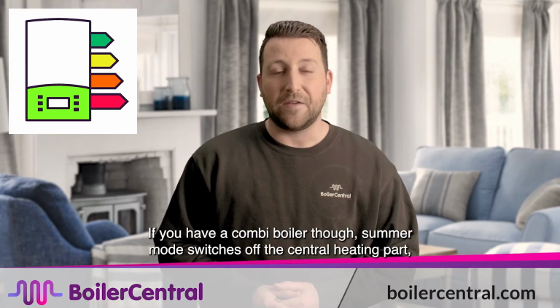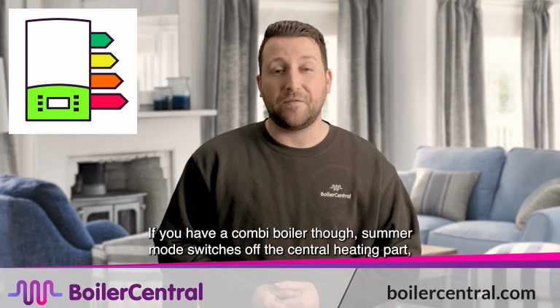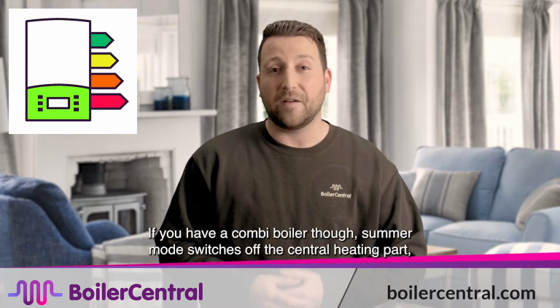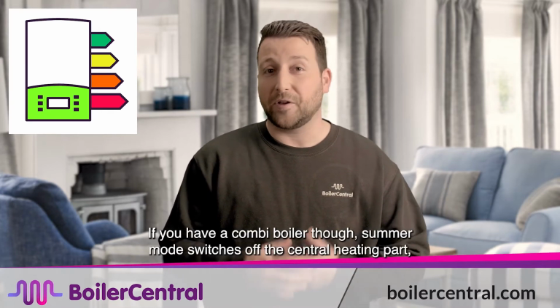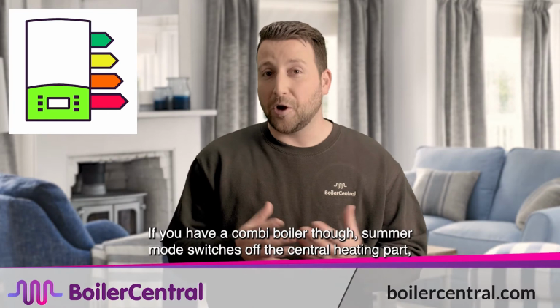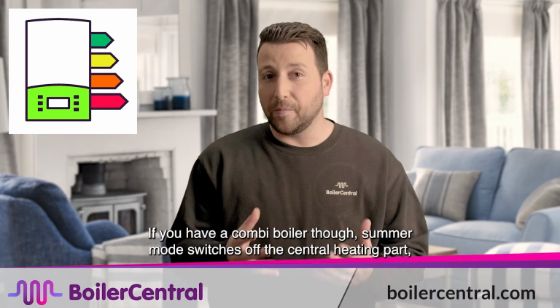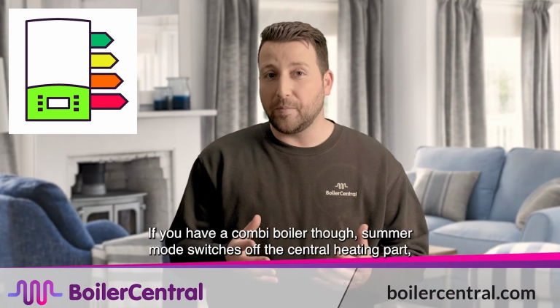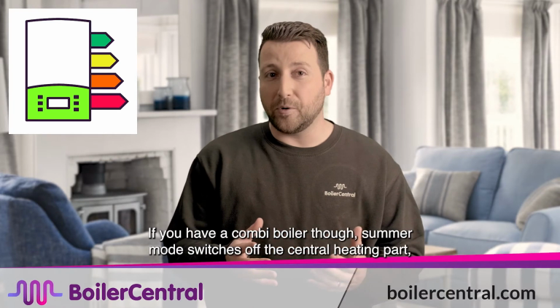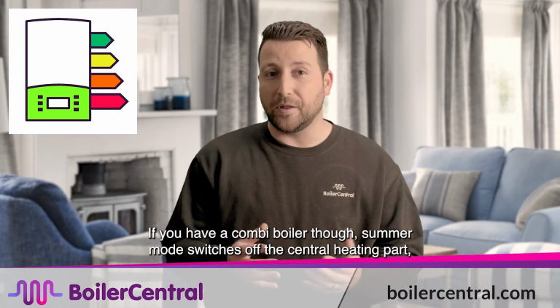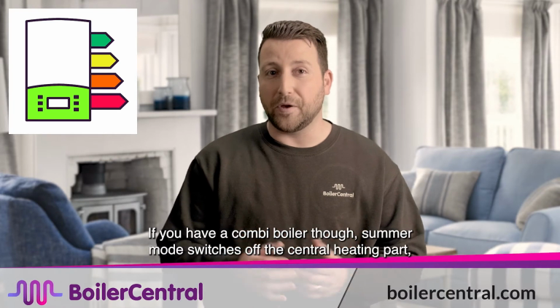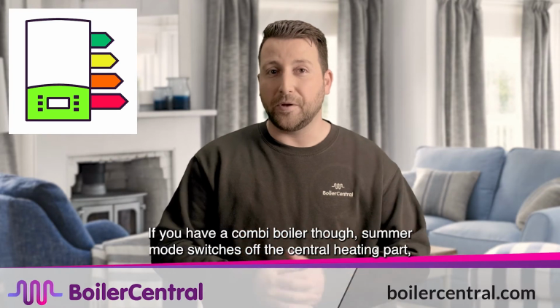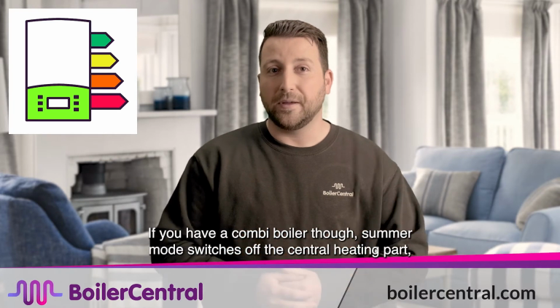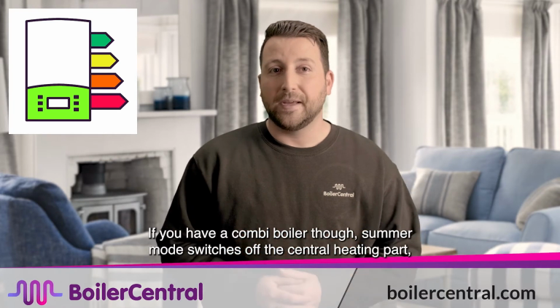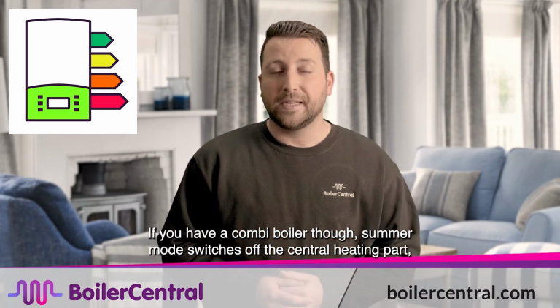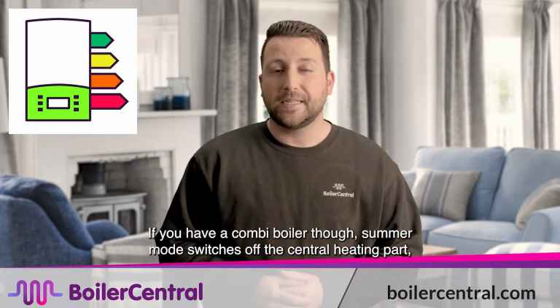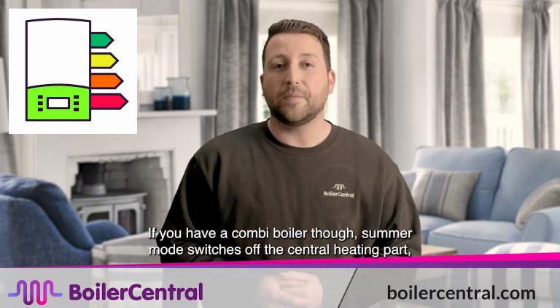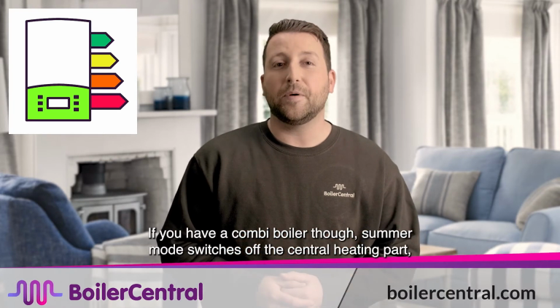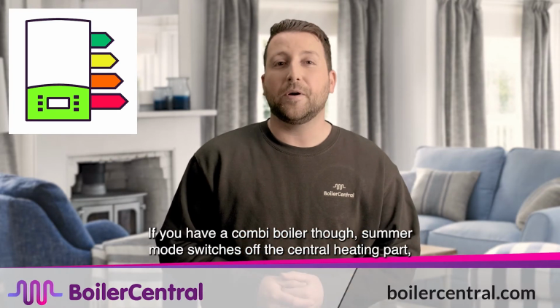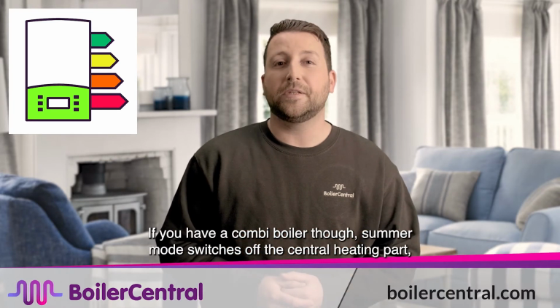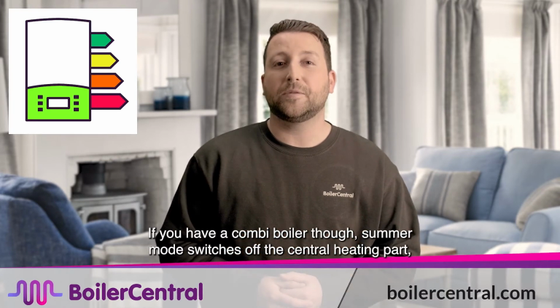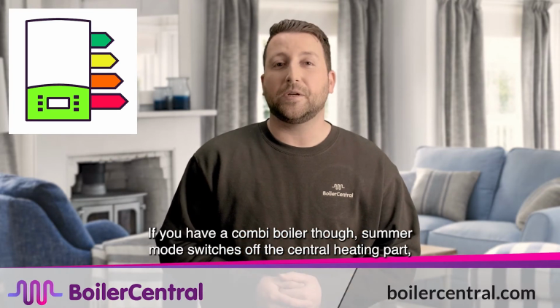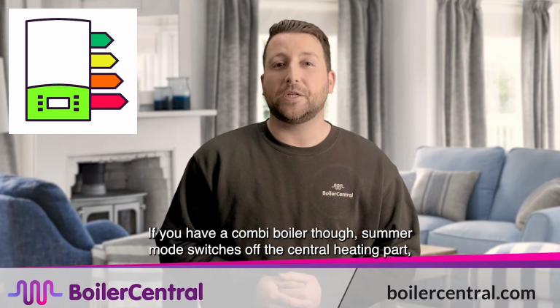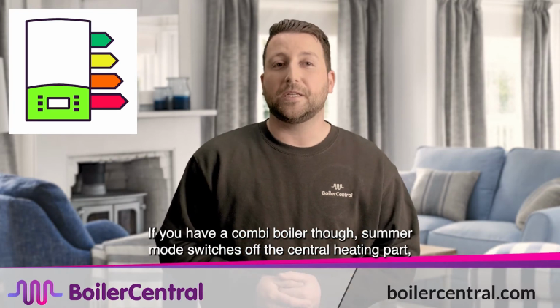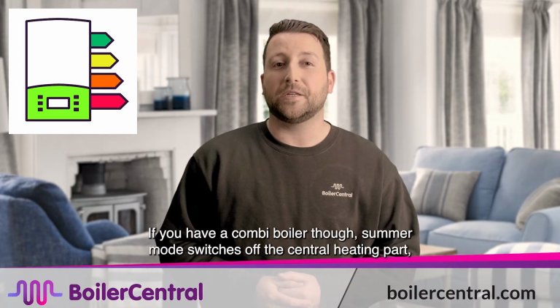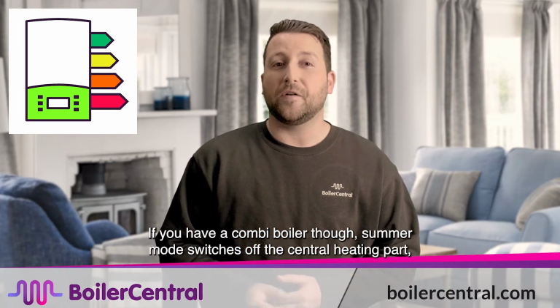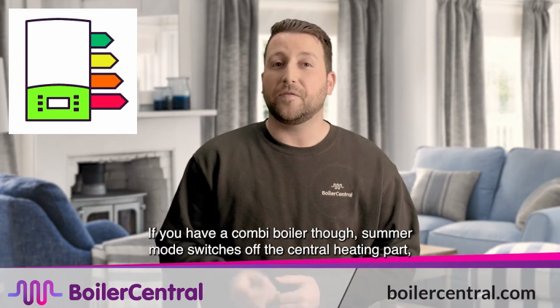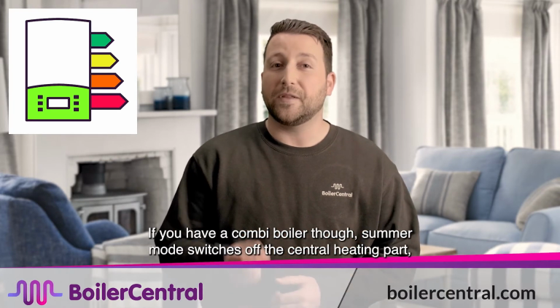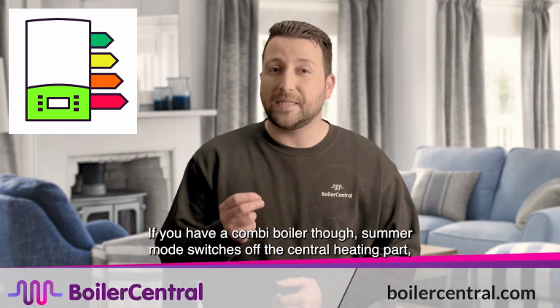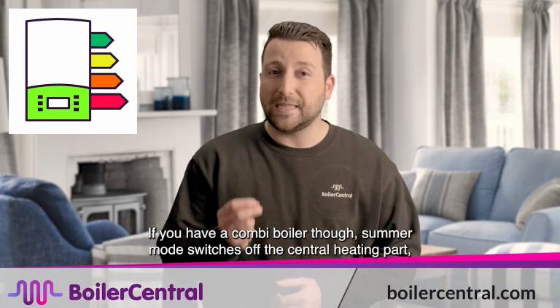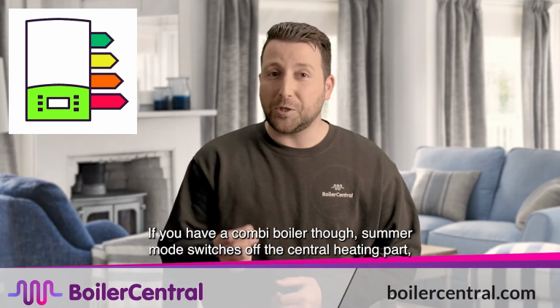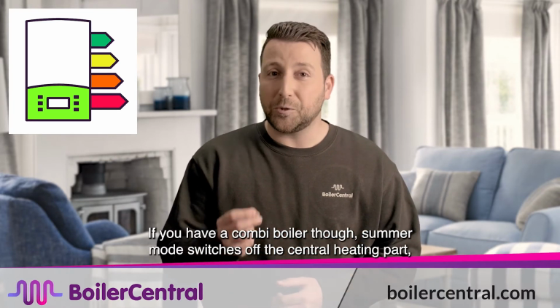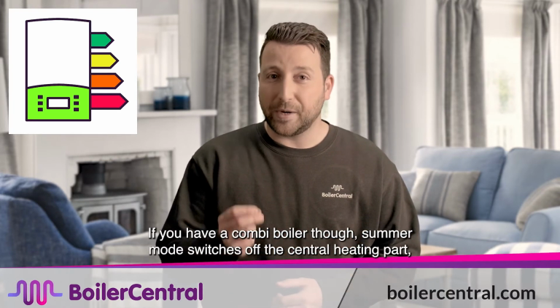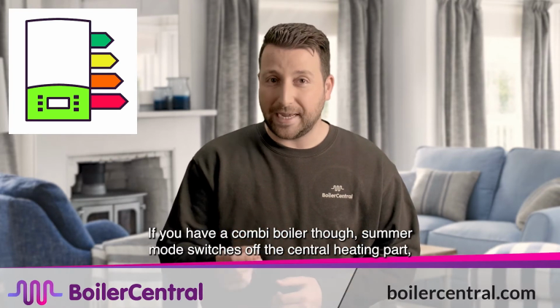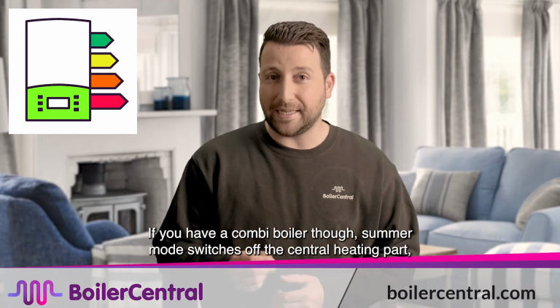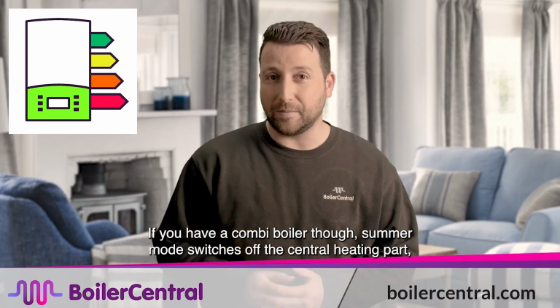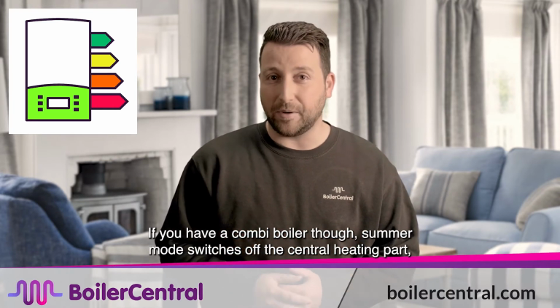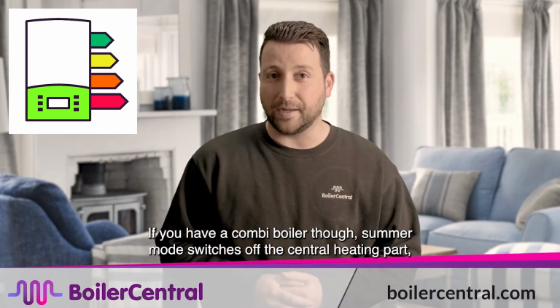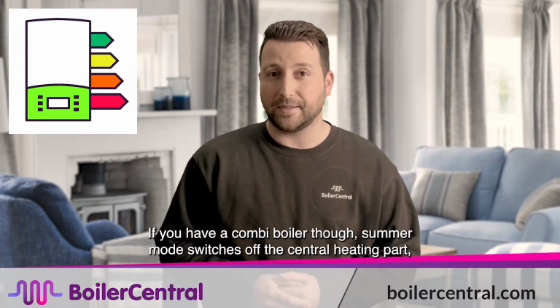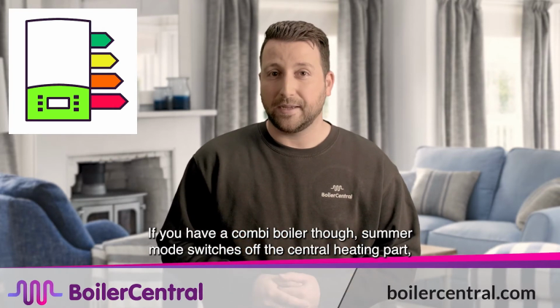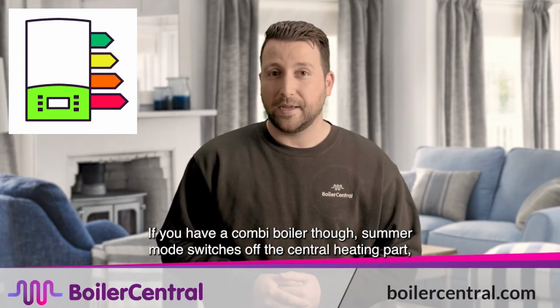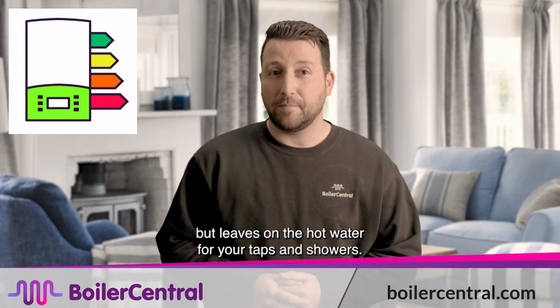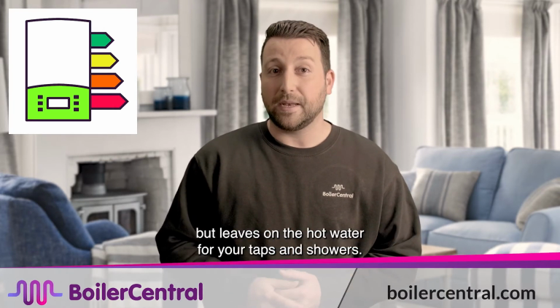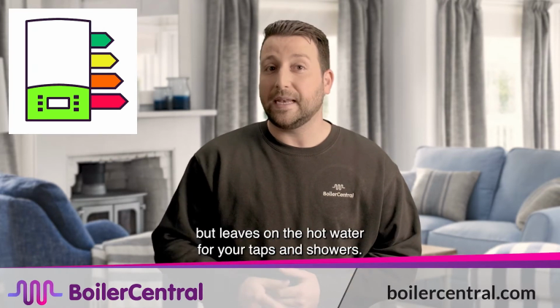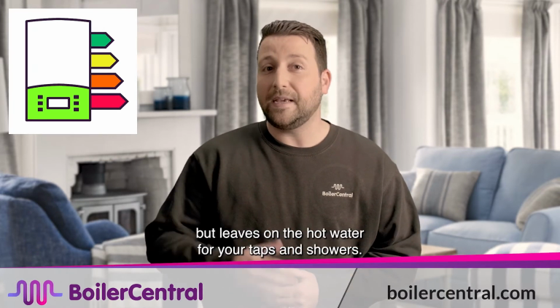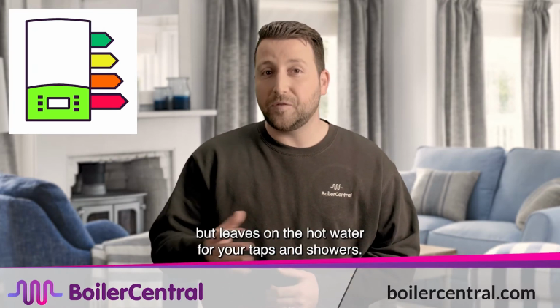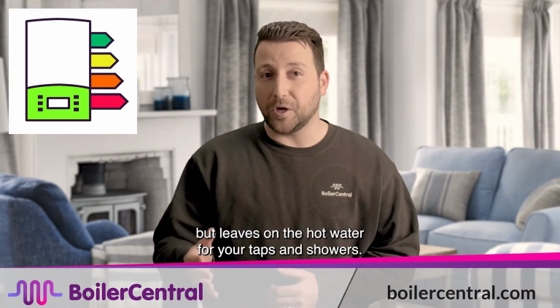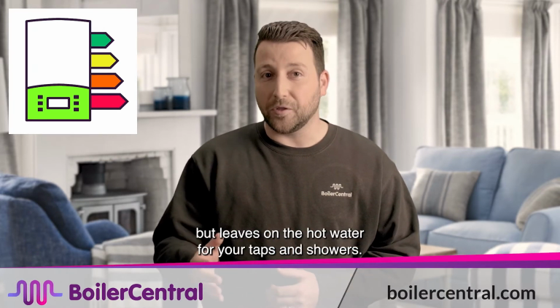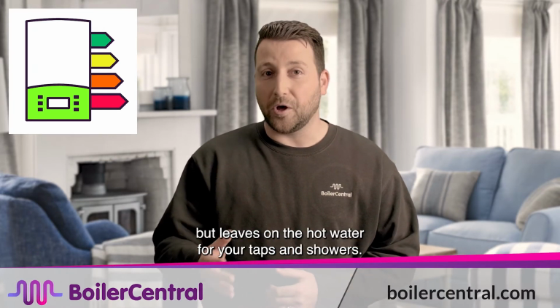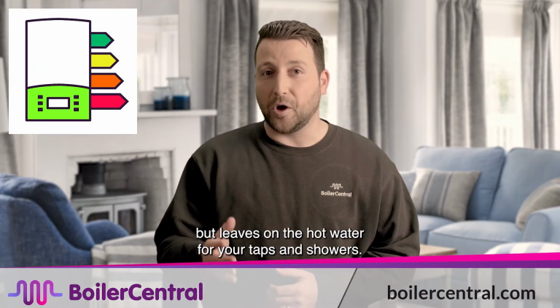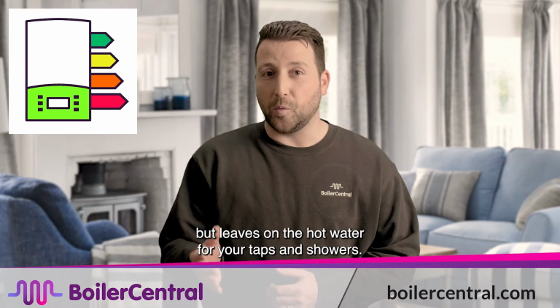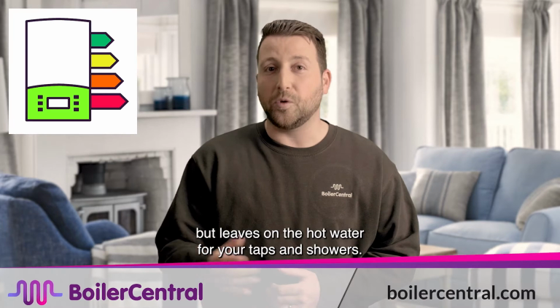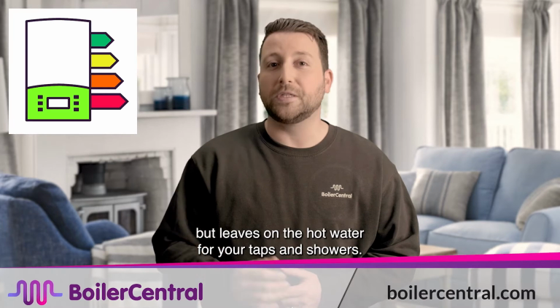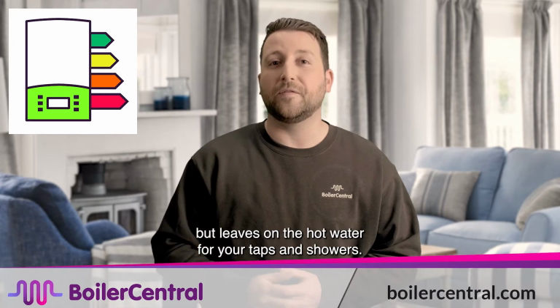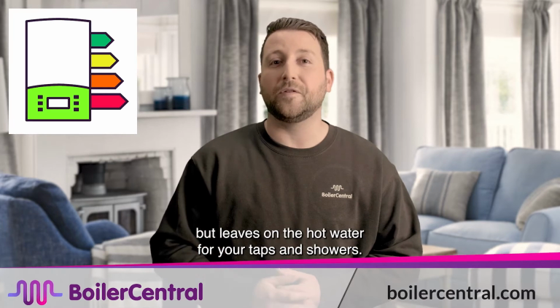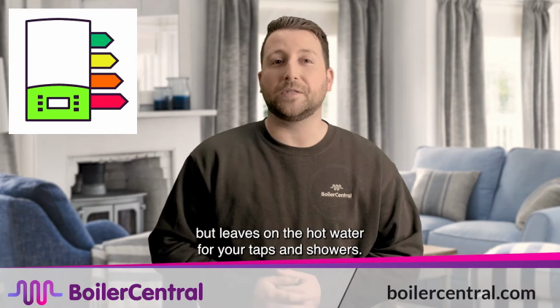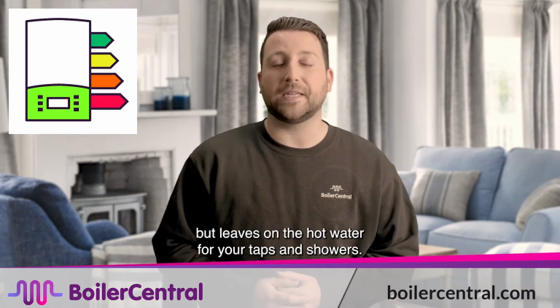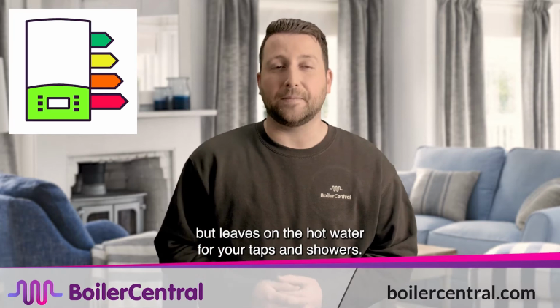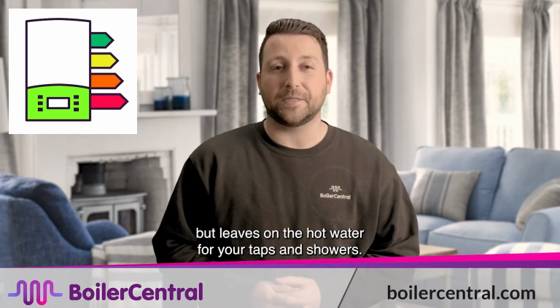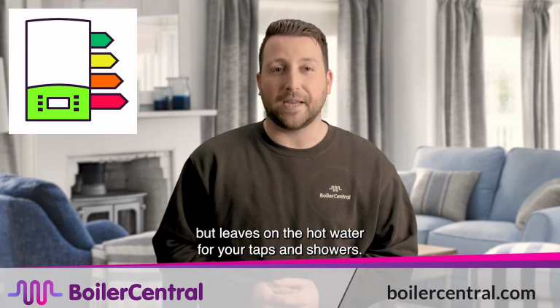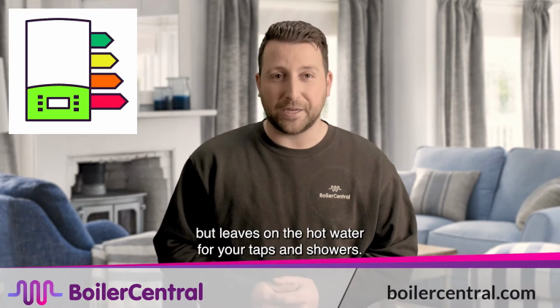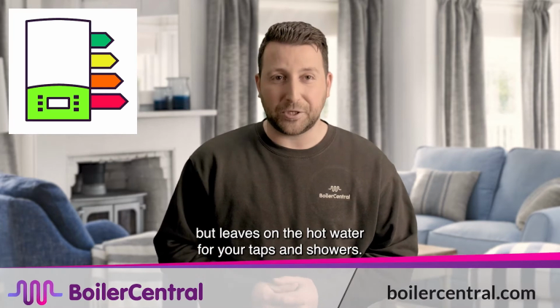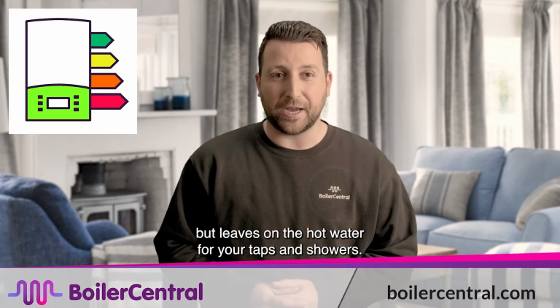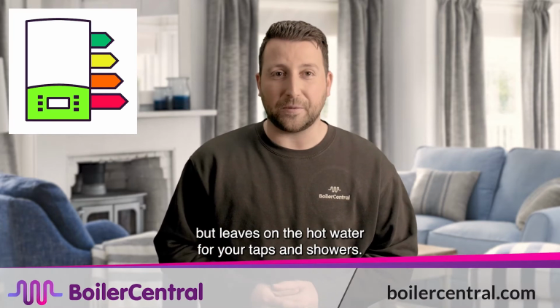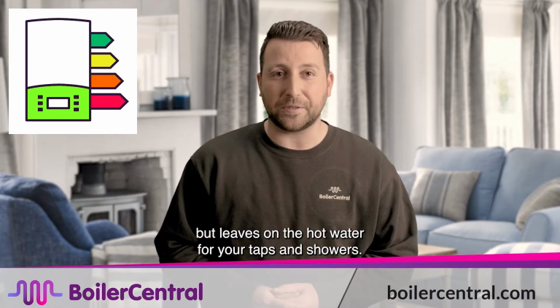If you have a combi boiler, summer mode switches off the central heating part, but leaves on the hot water for your taps and showers.